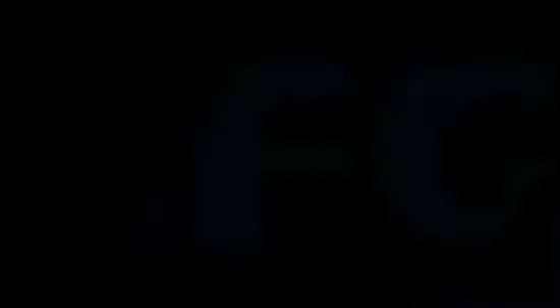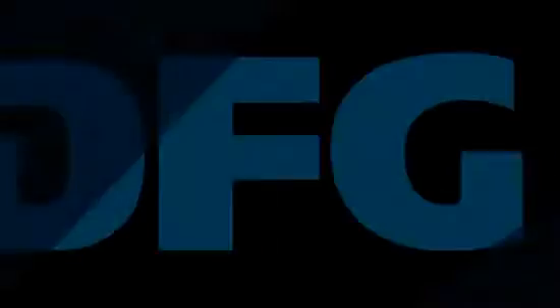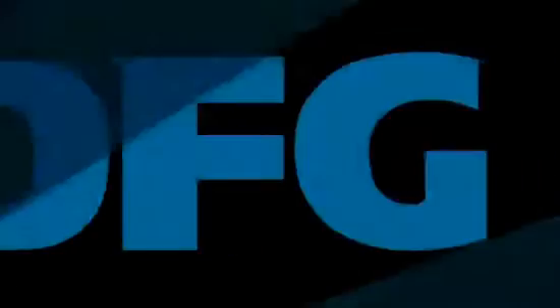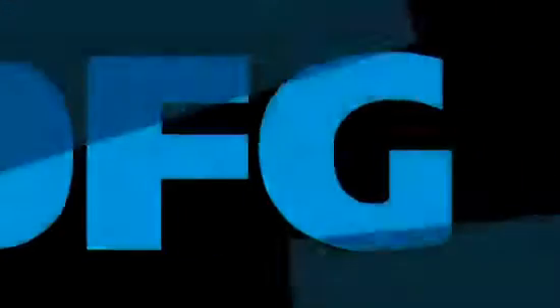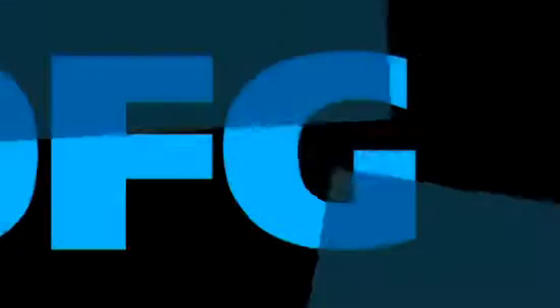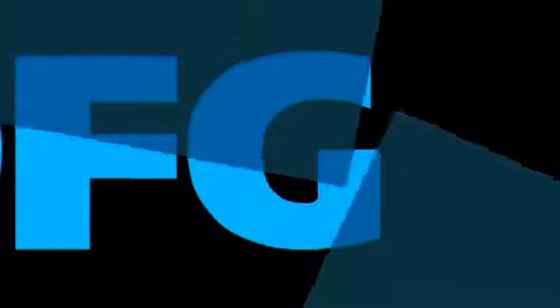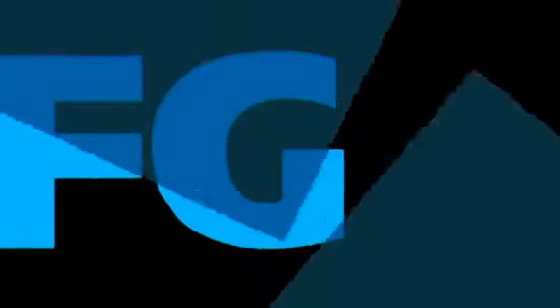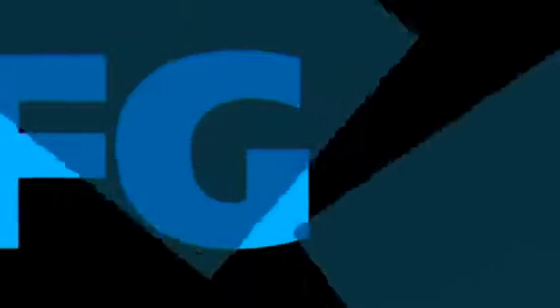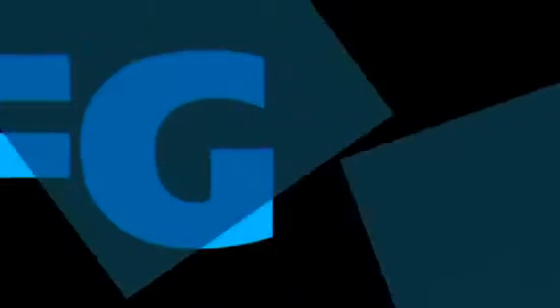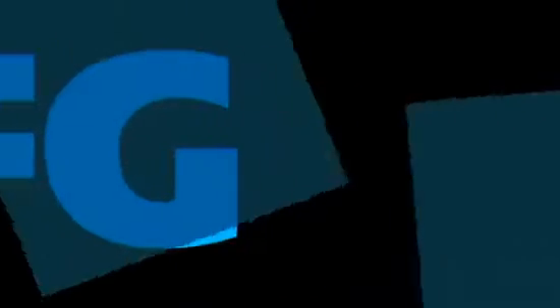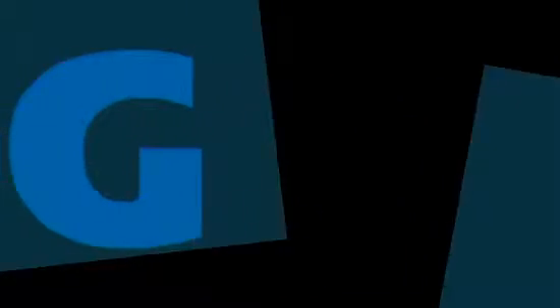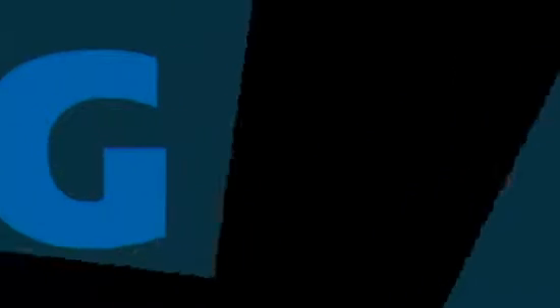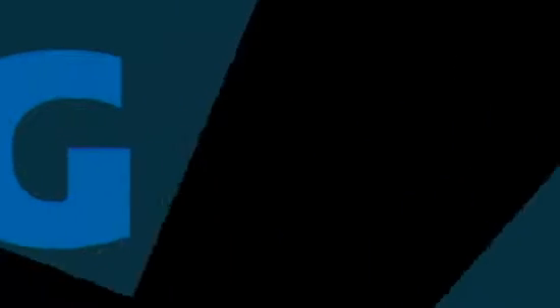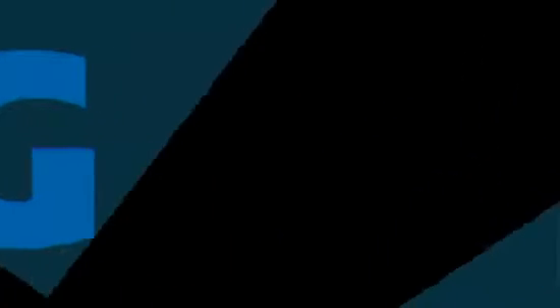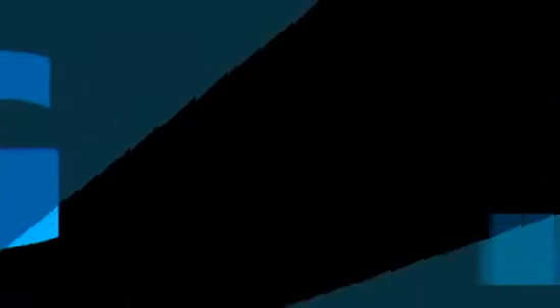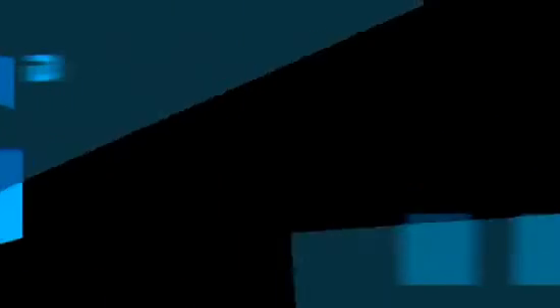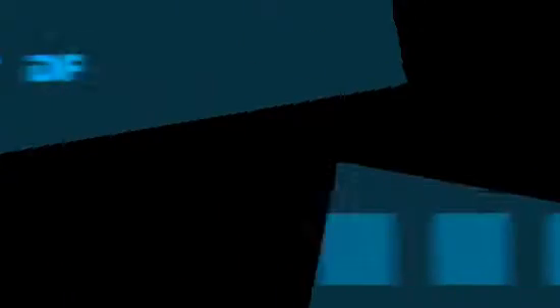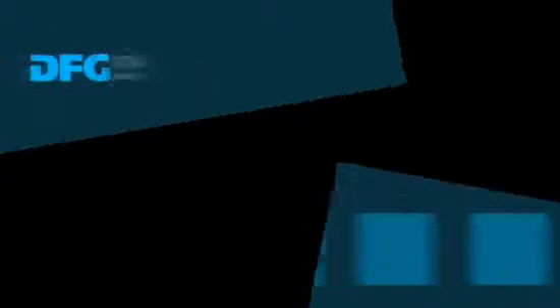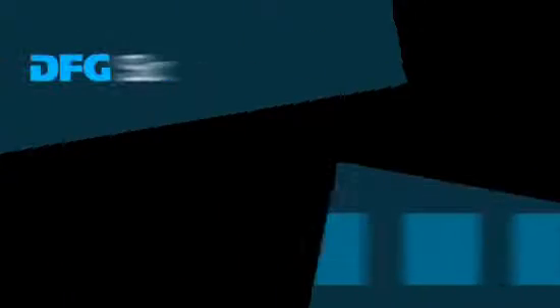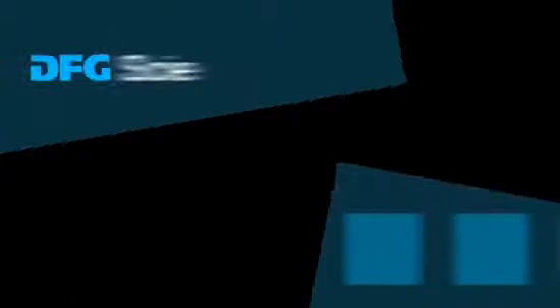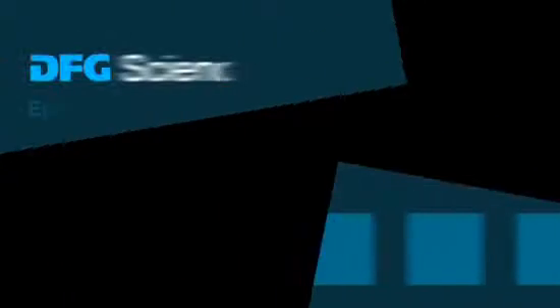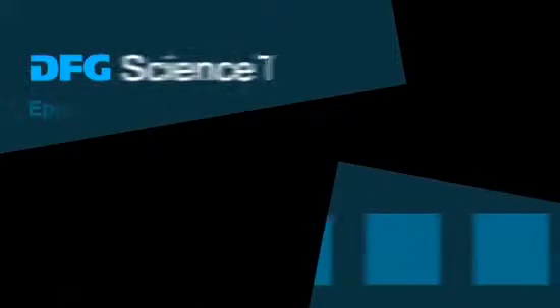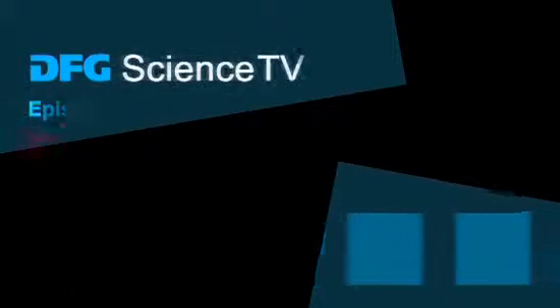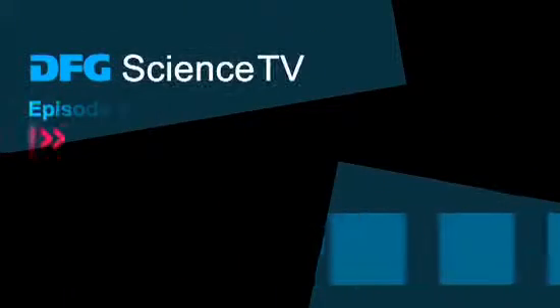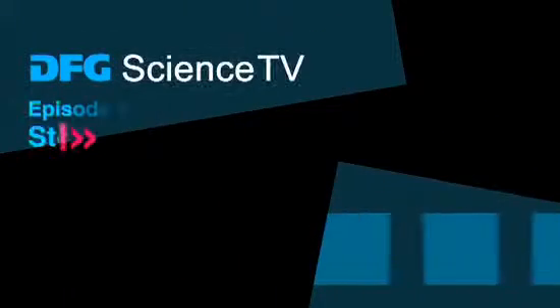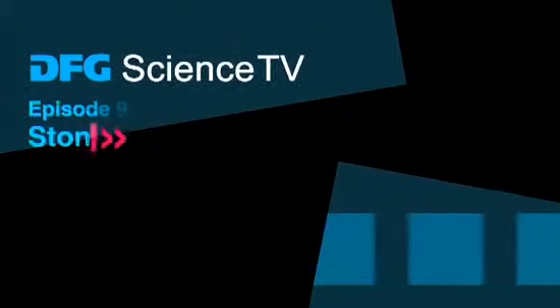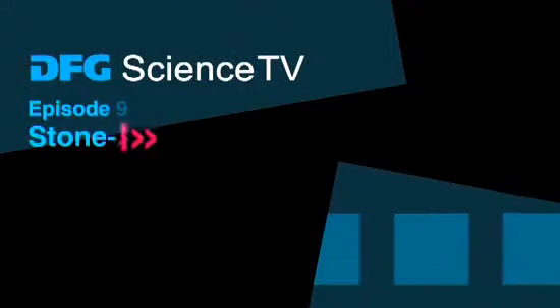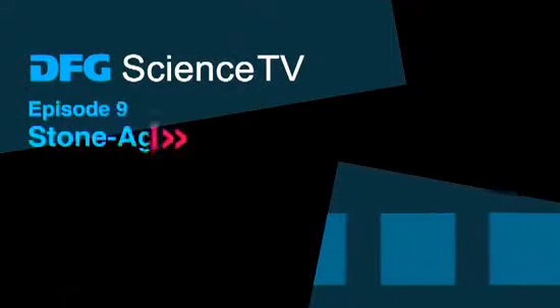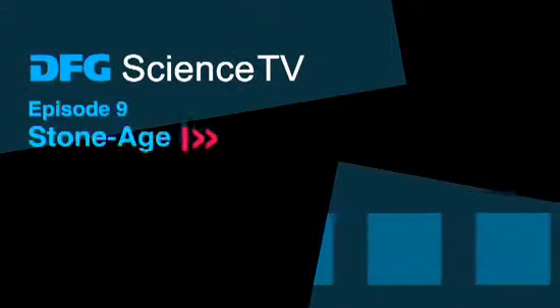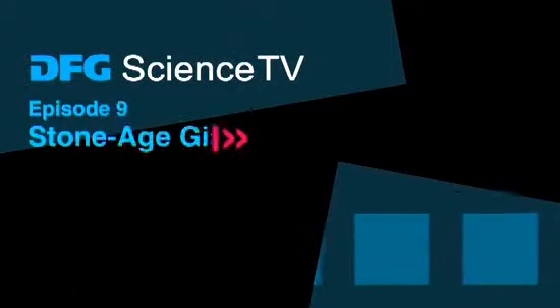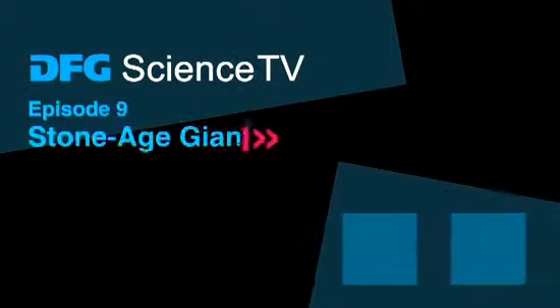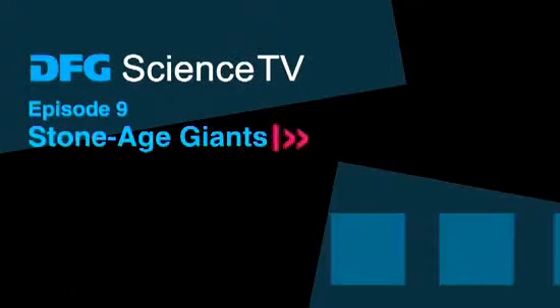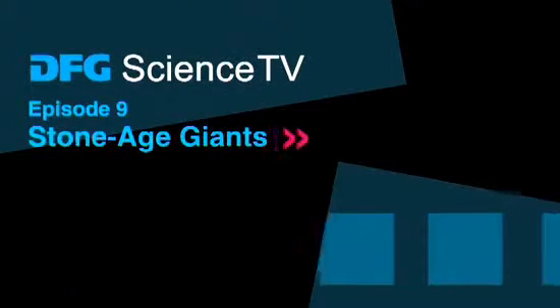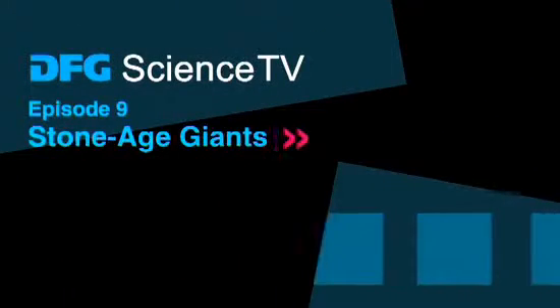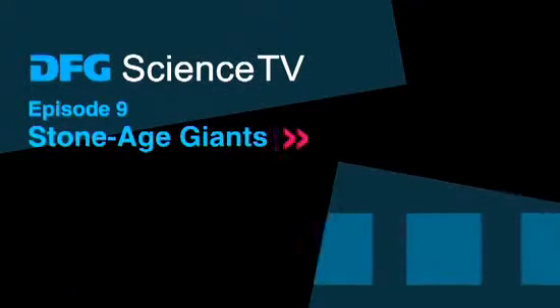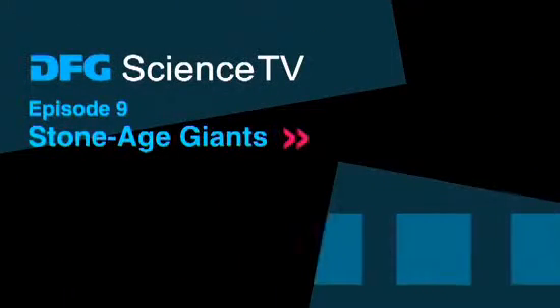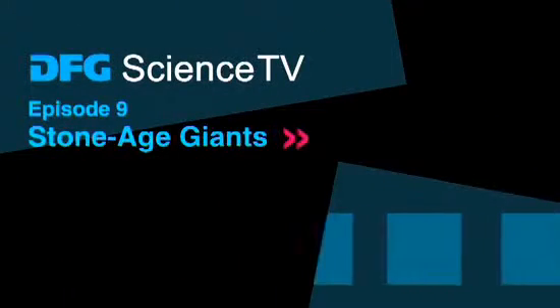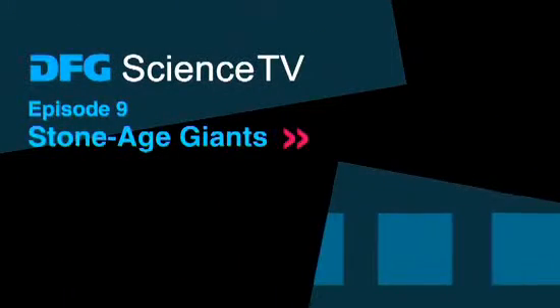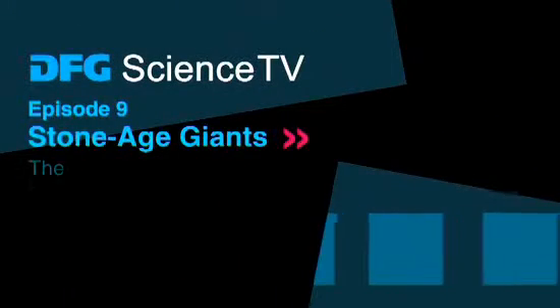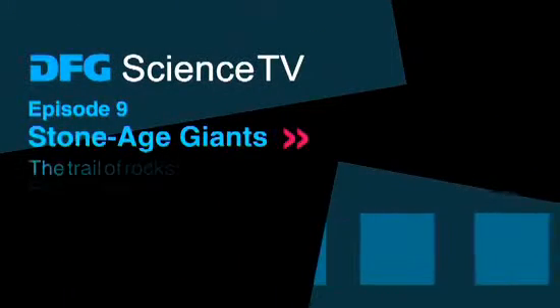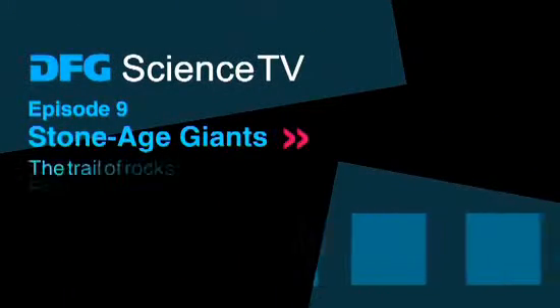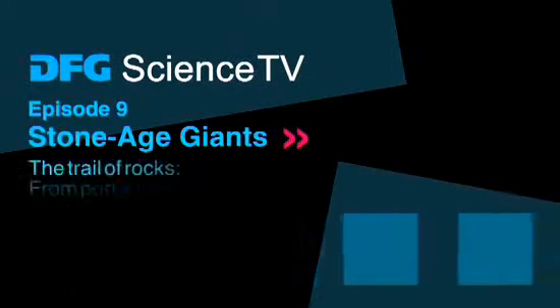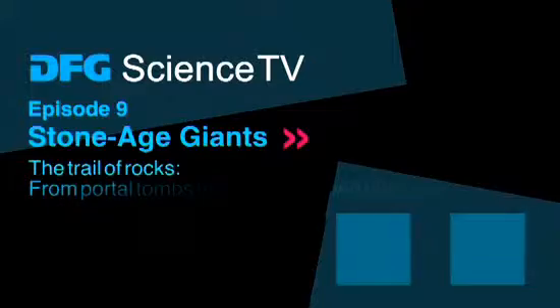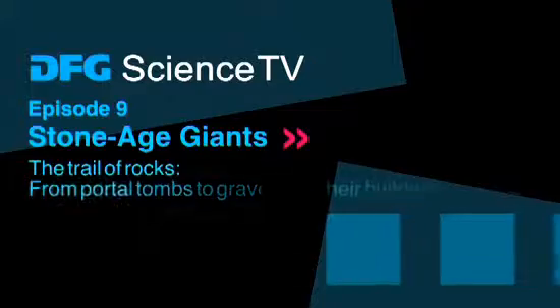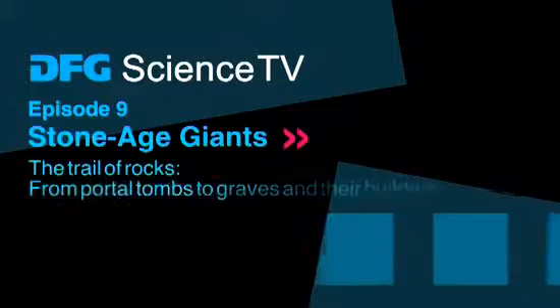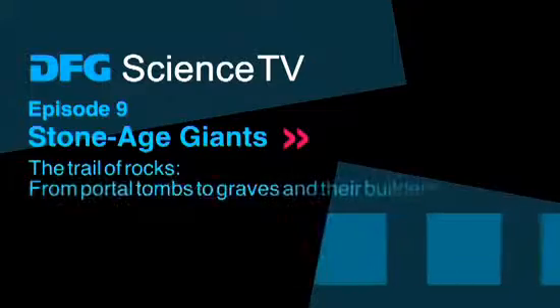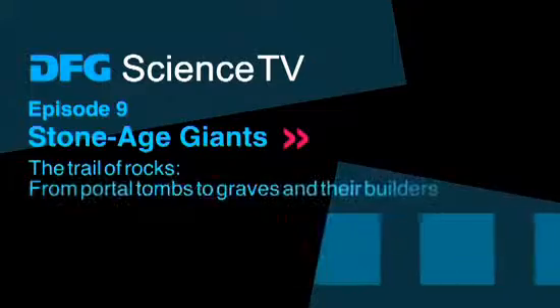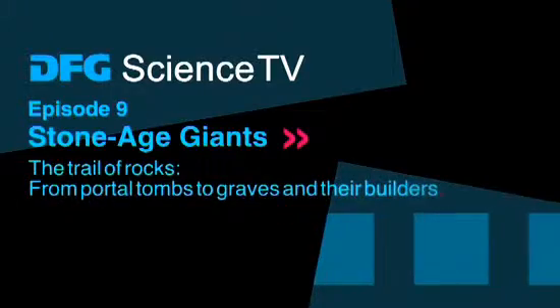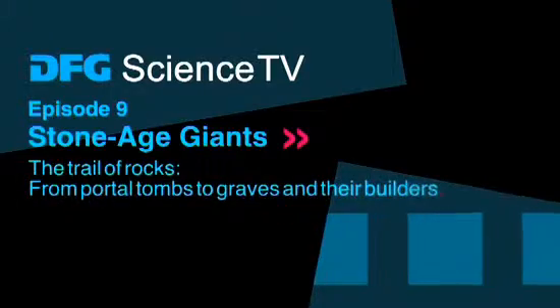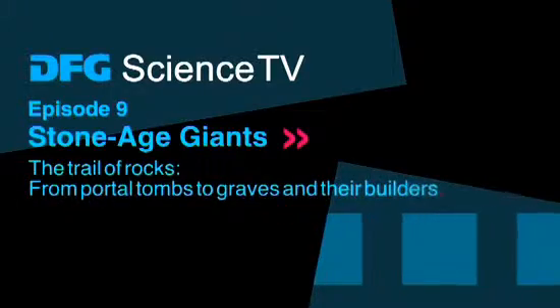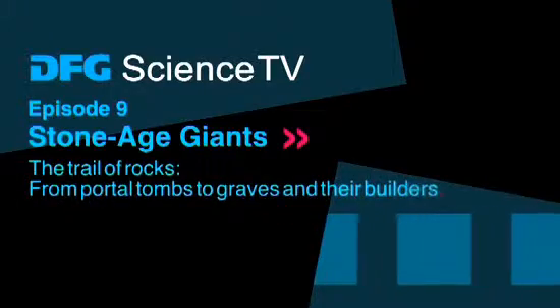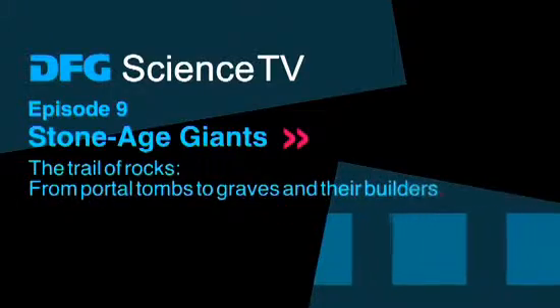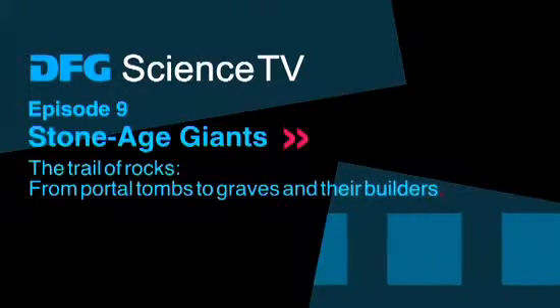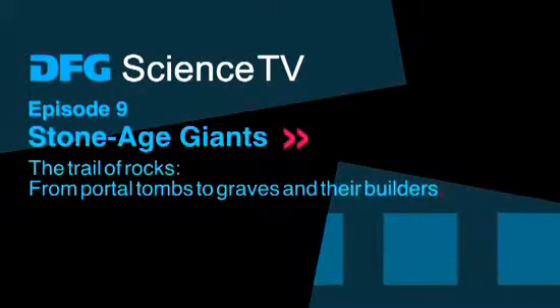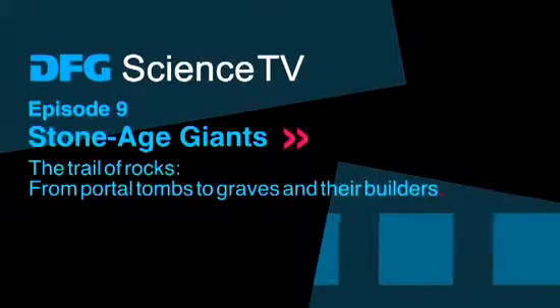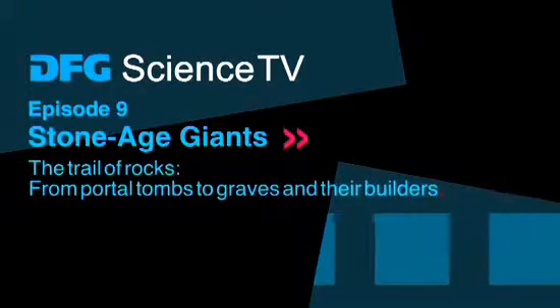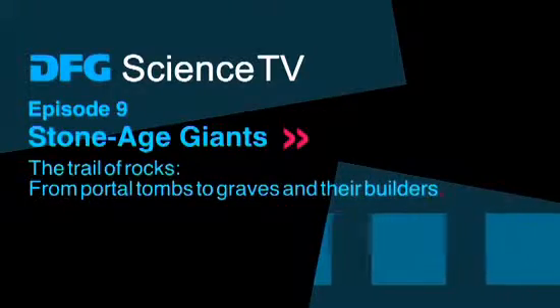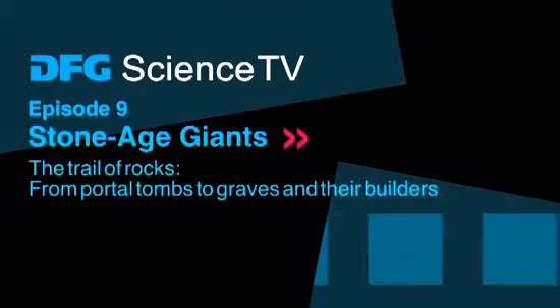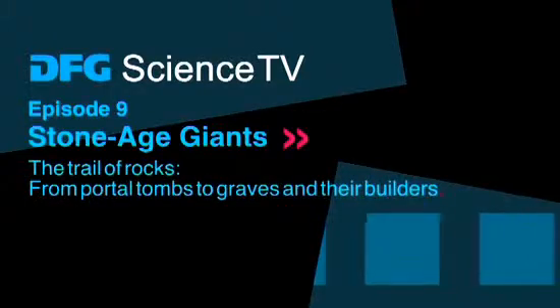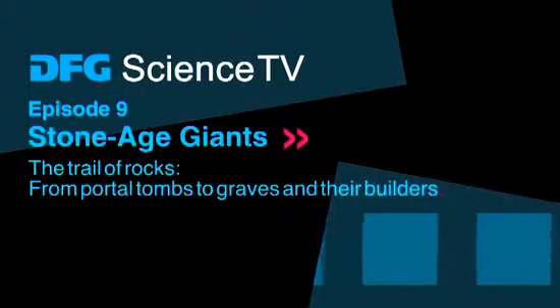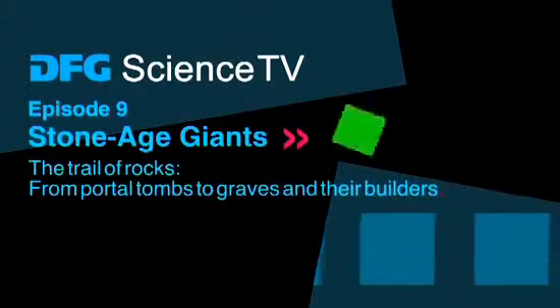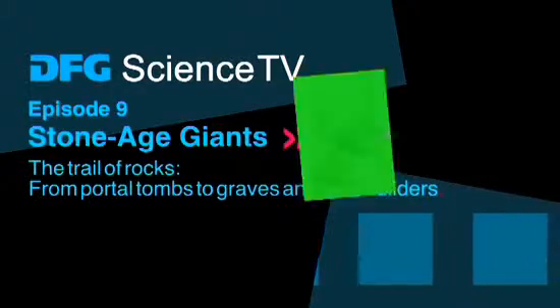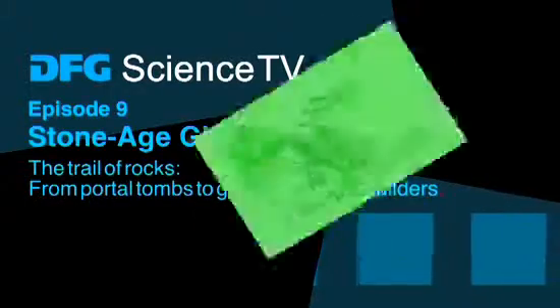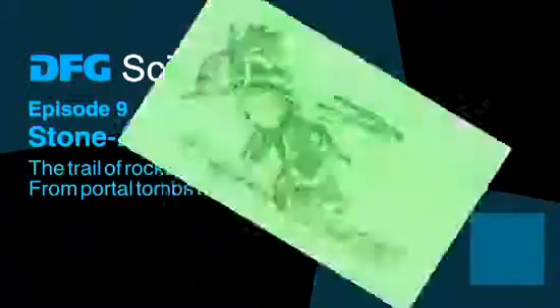DFG Science TV. Stone Age Giants: The Trail of Rocks. From portal tombs to graves and their builders.